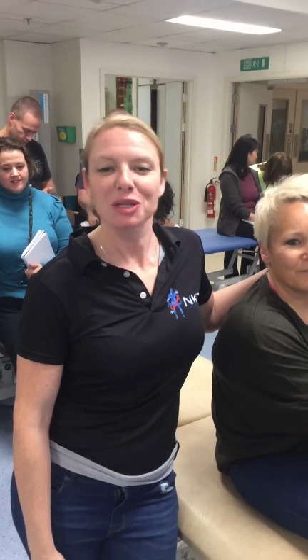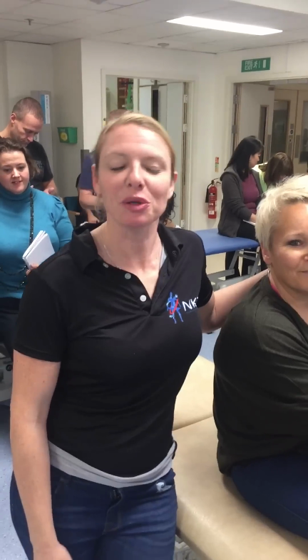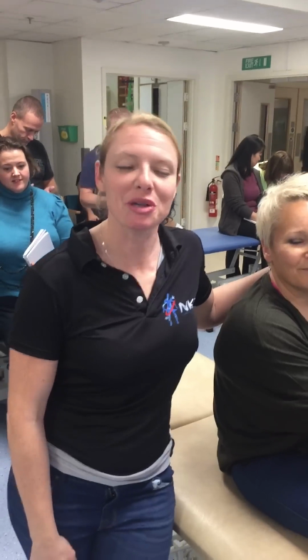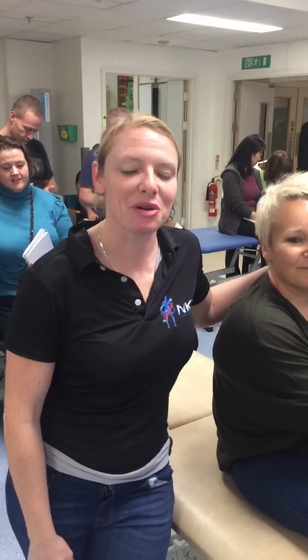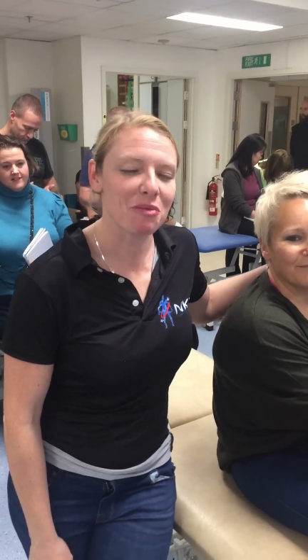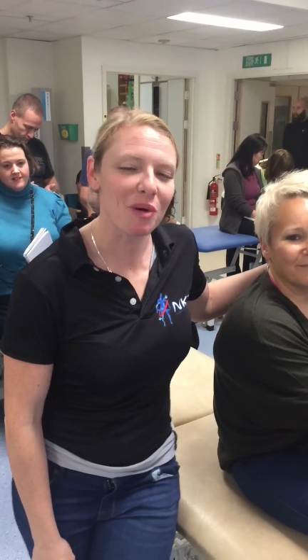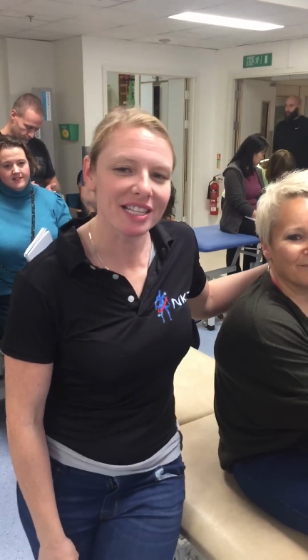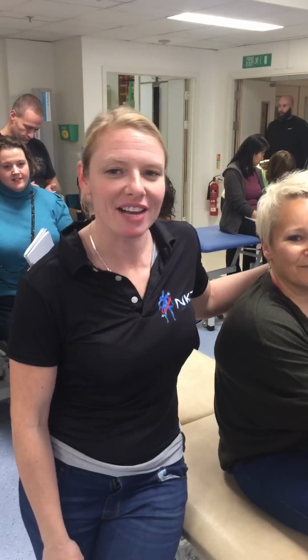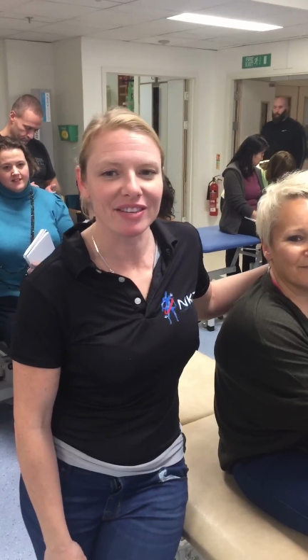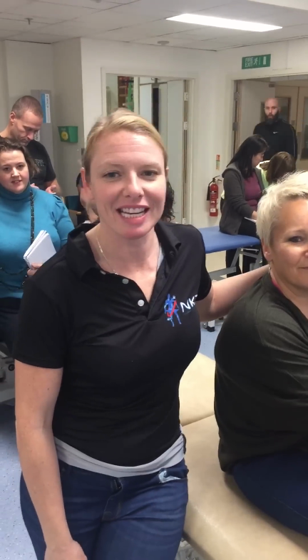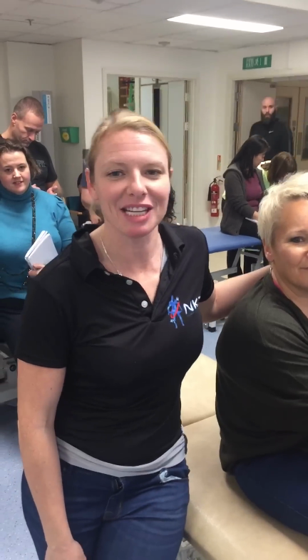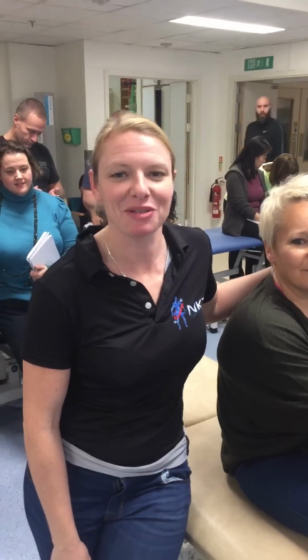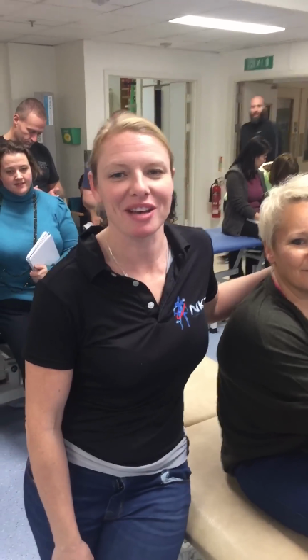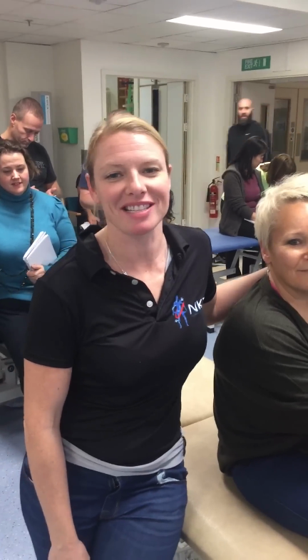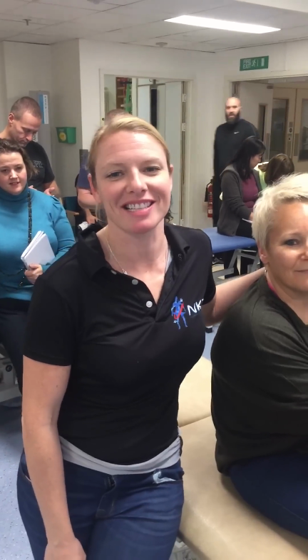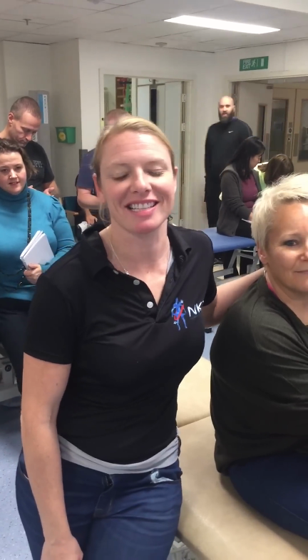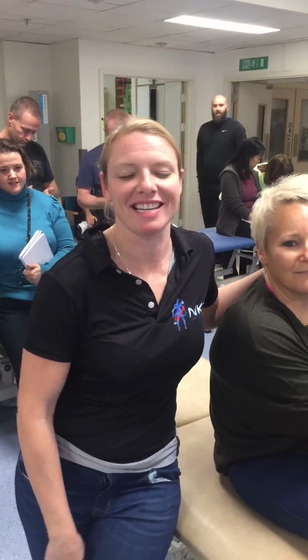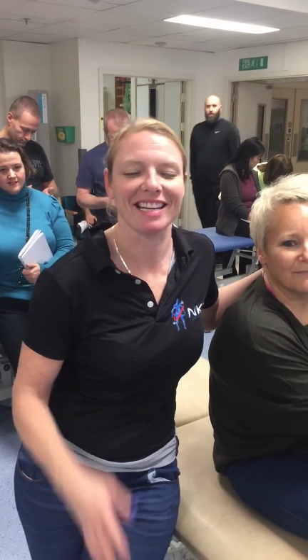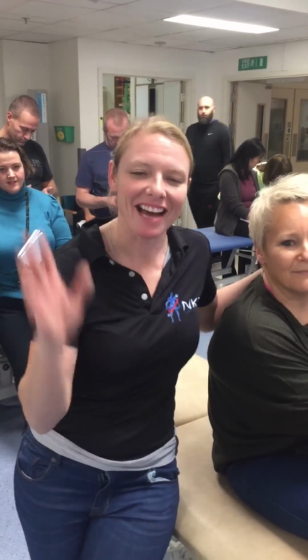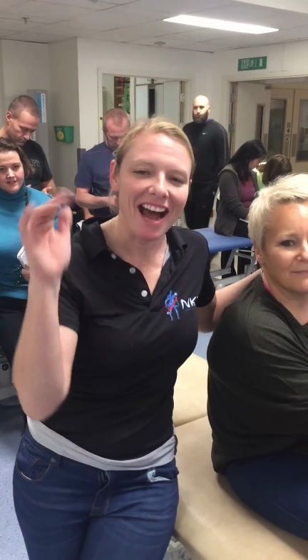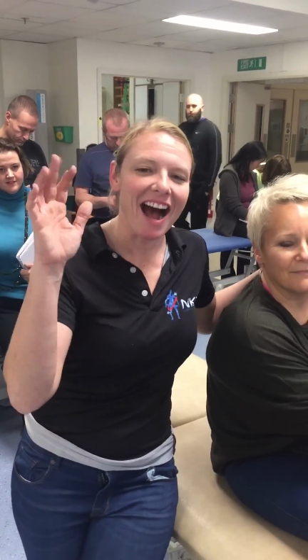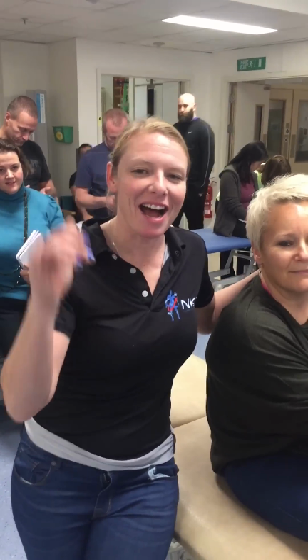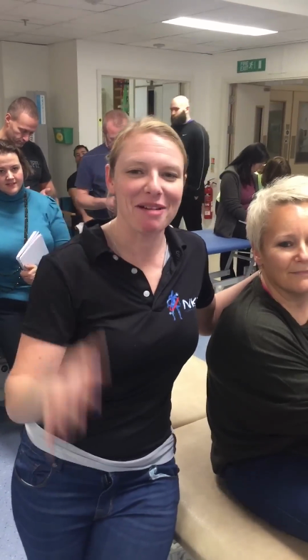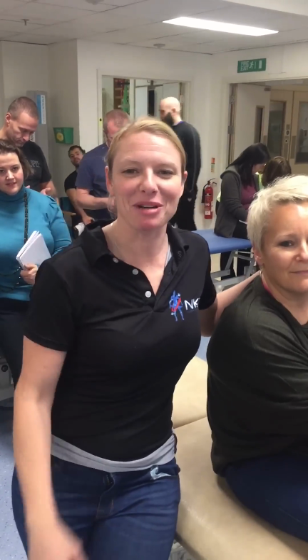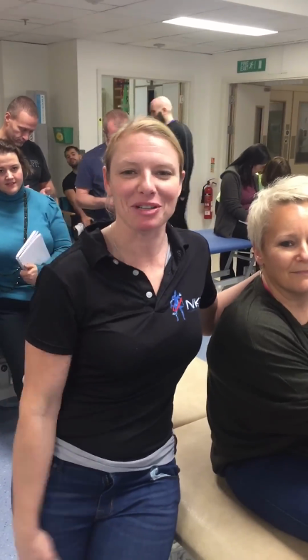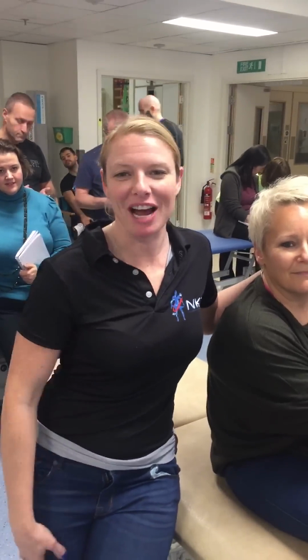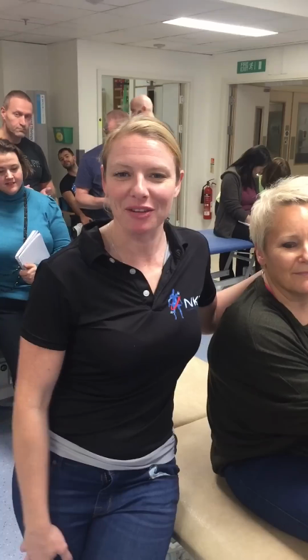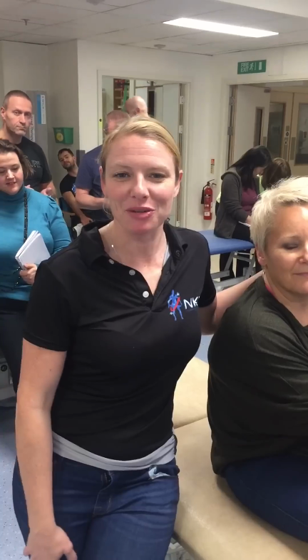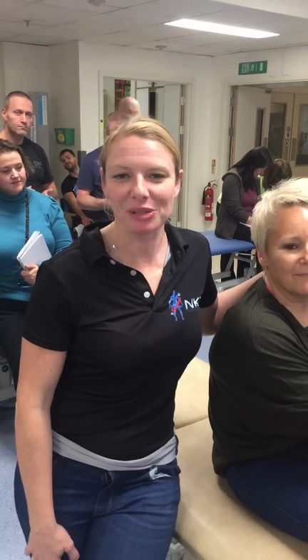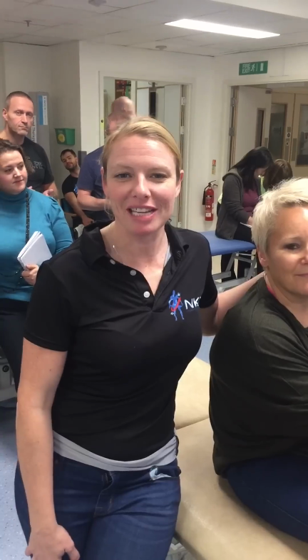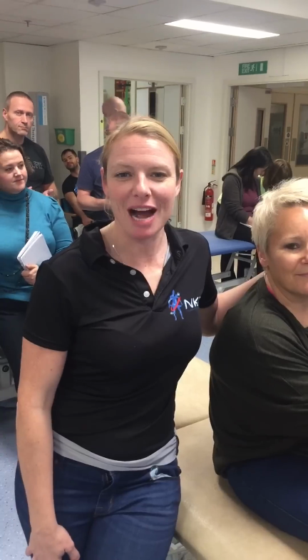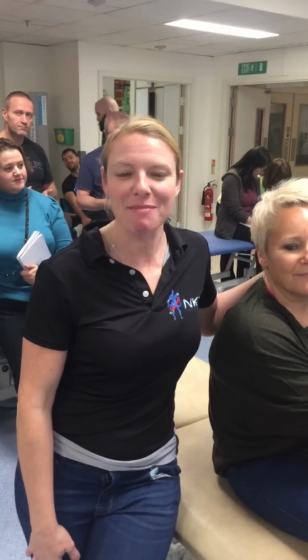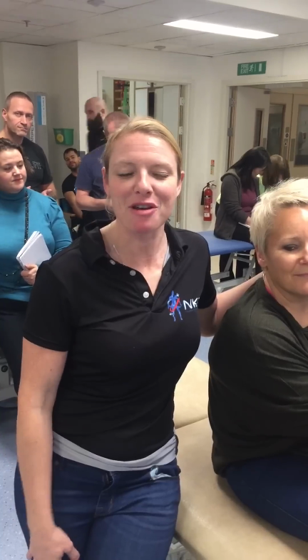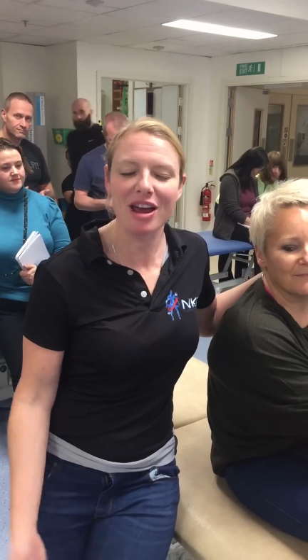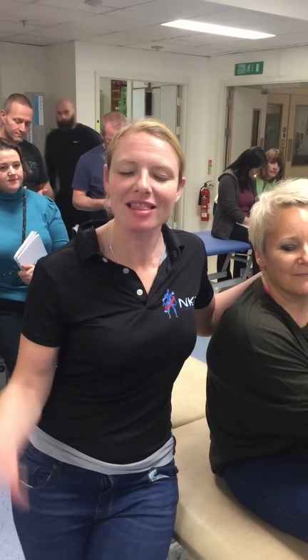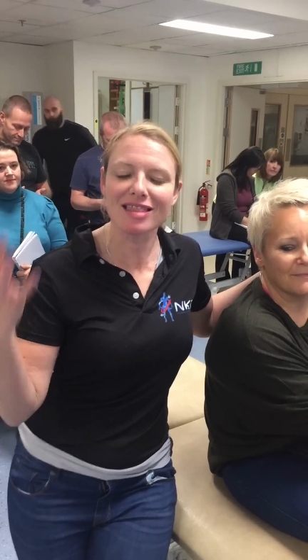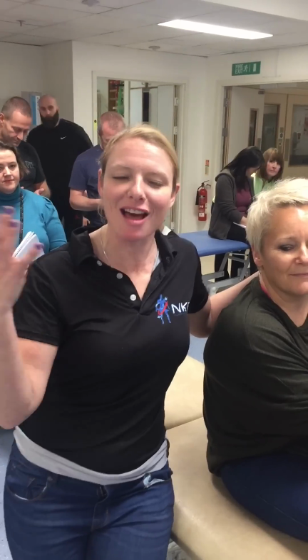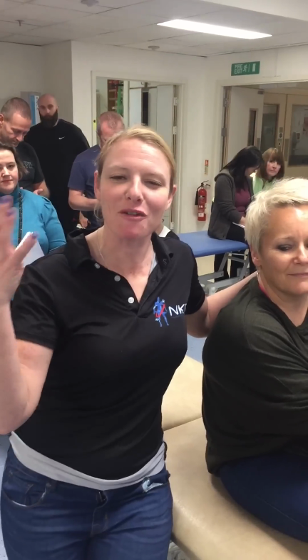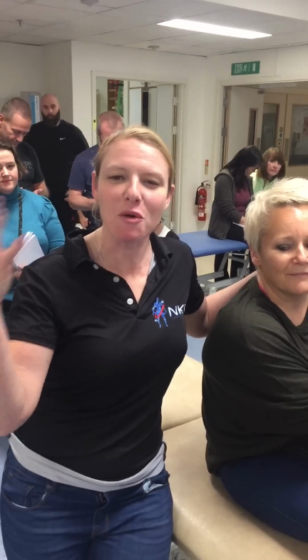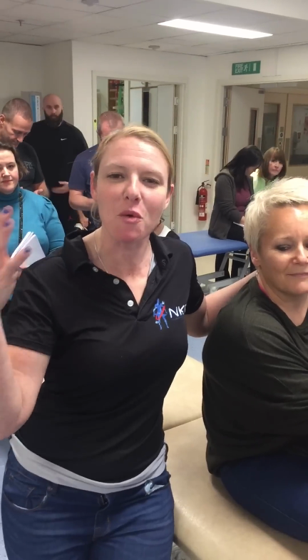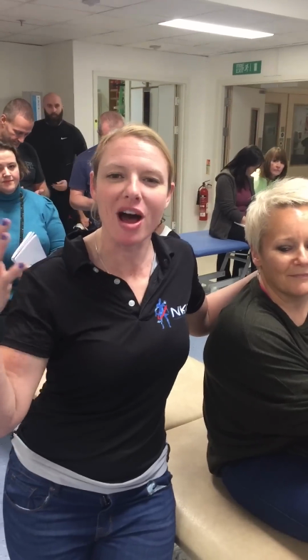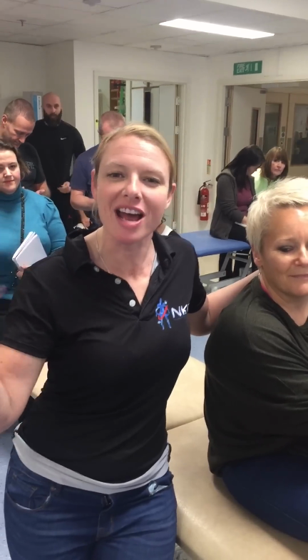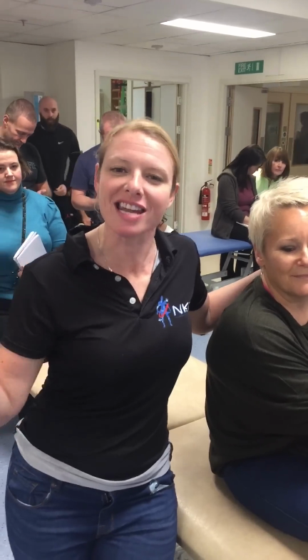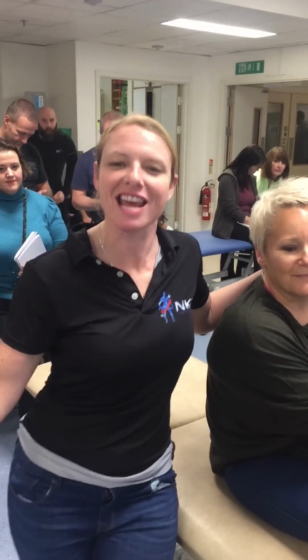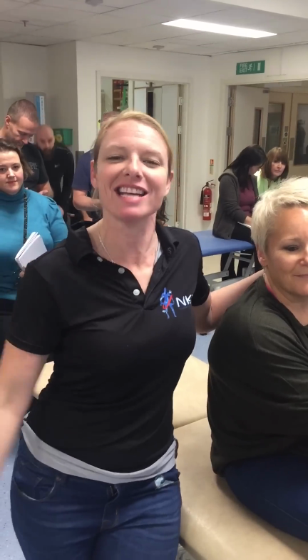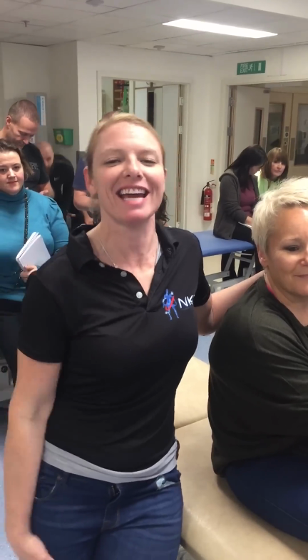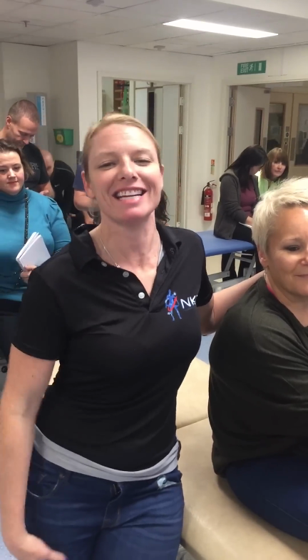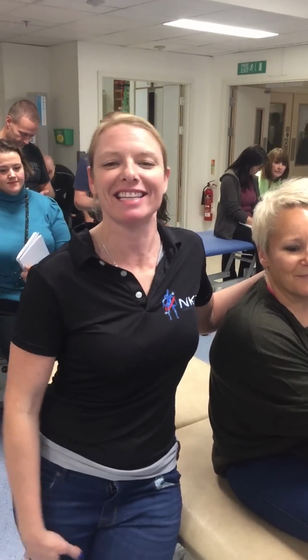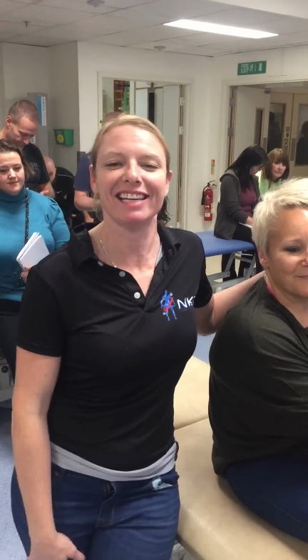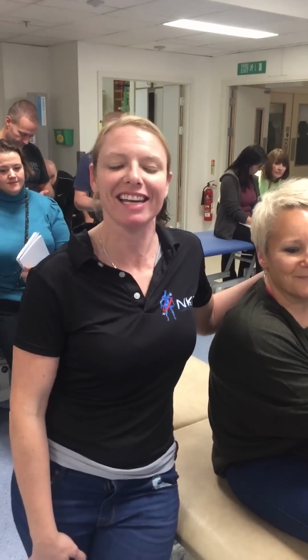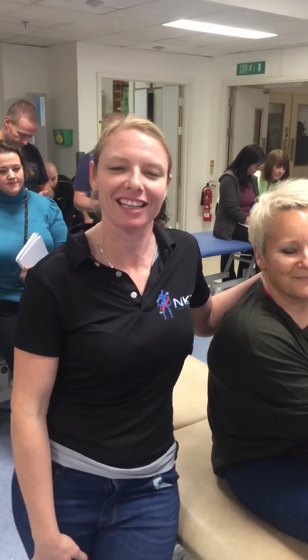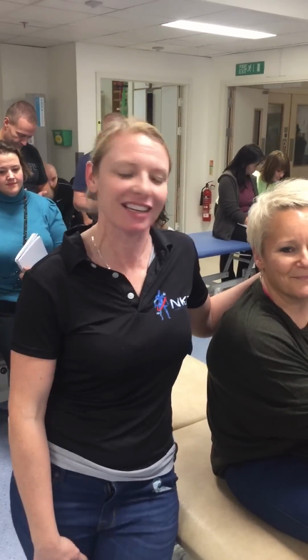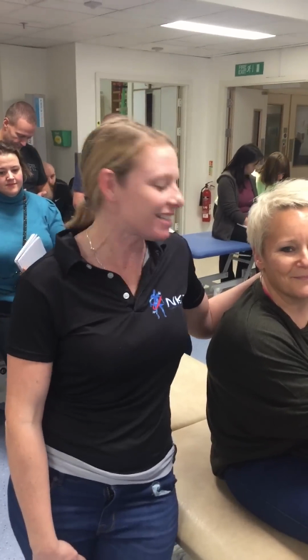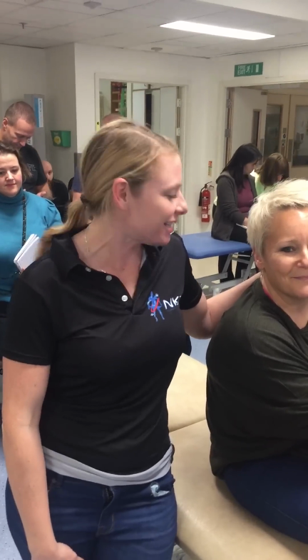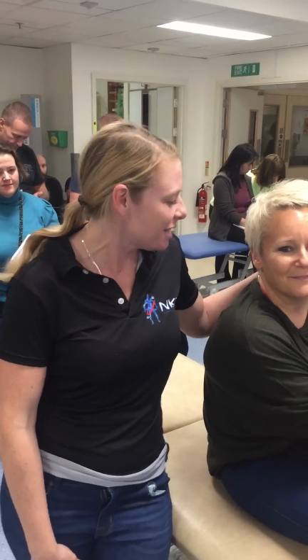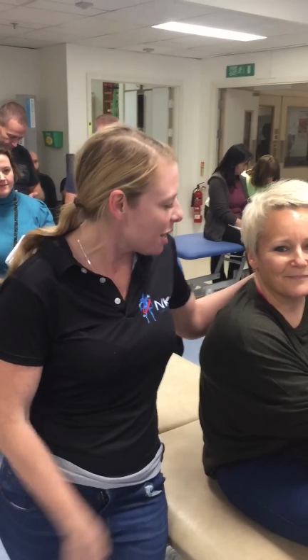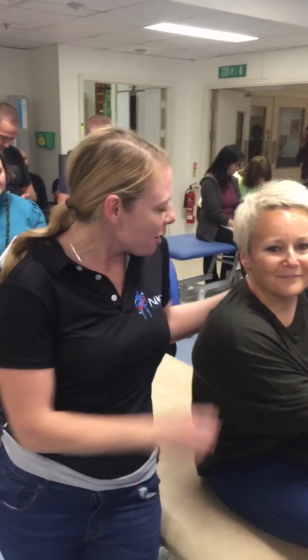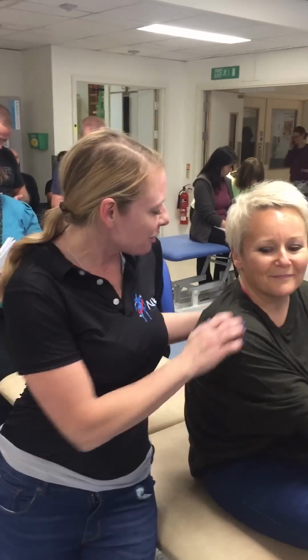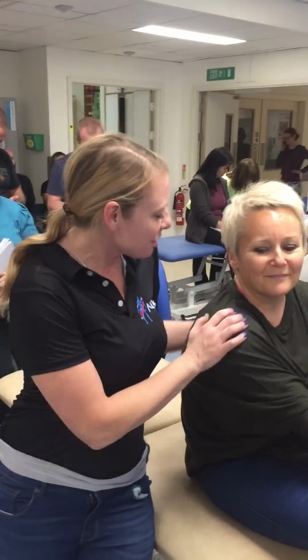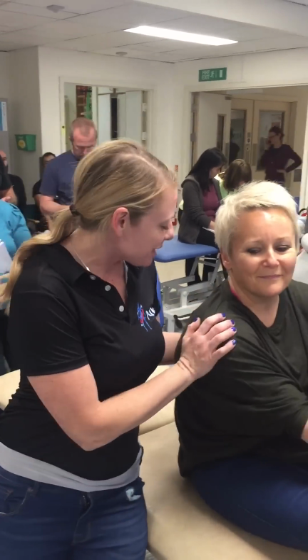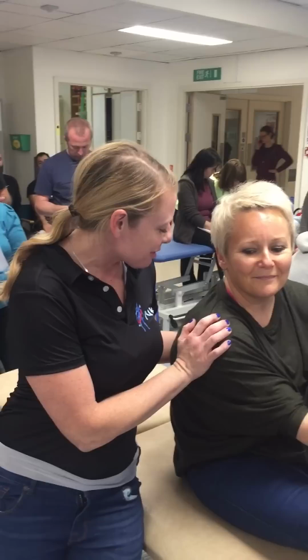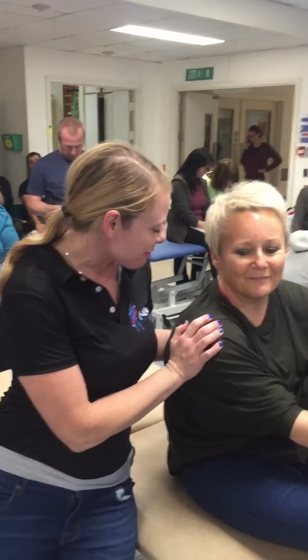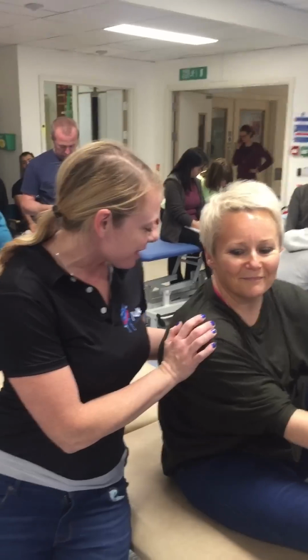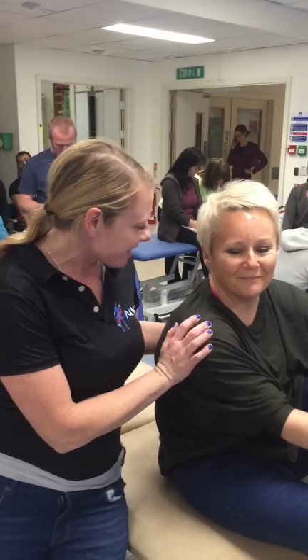Duly Noted, 117, 2016. Hi, I'm Dr. Kathy Dooley. I'm here at Level 1 NKT in London with the amazing Rebecca.